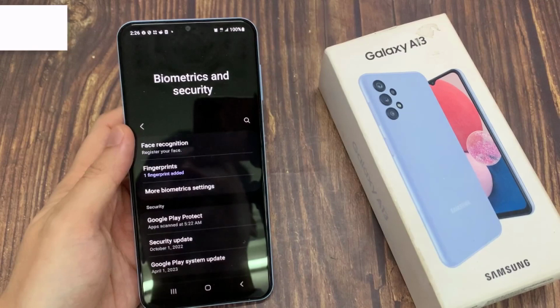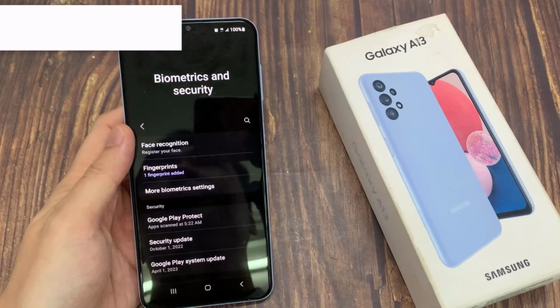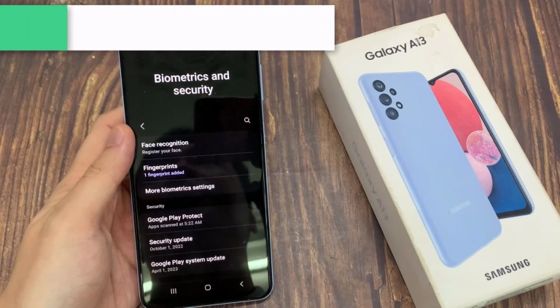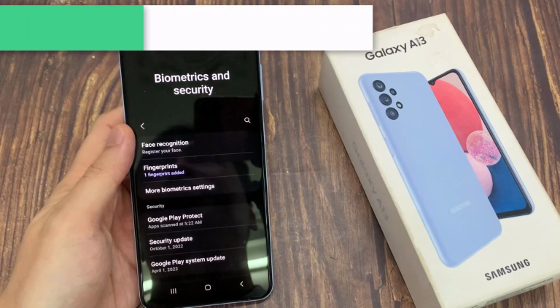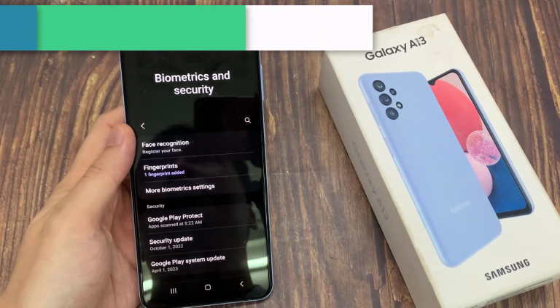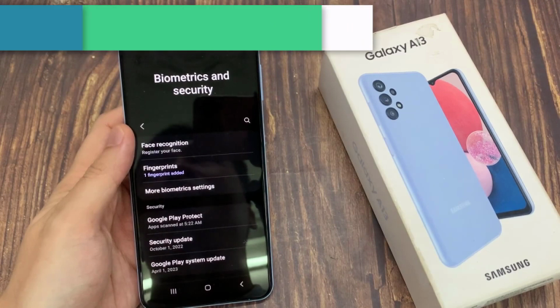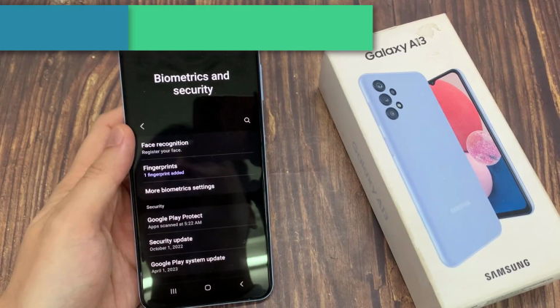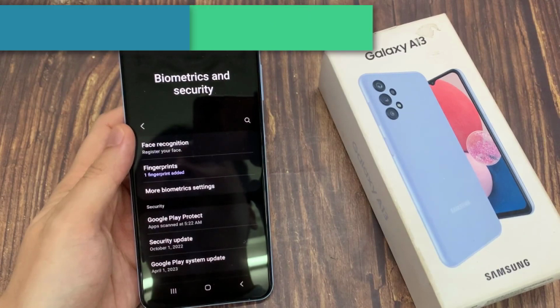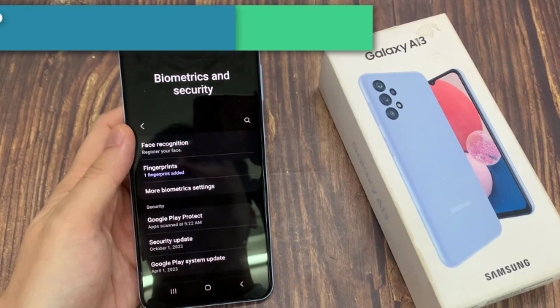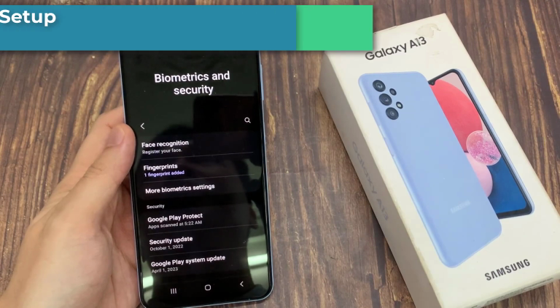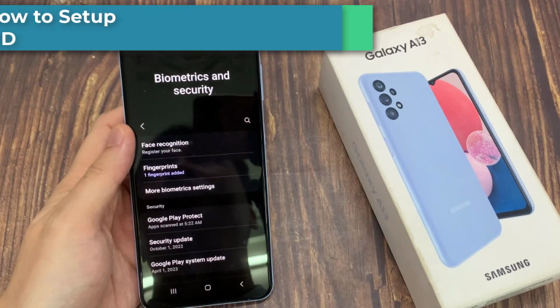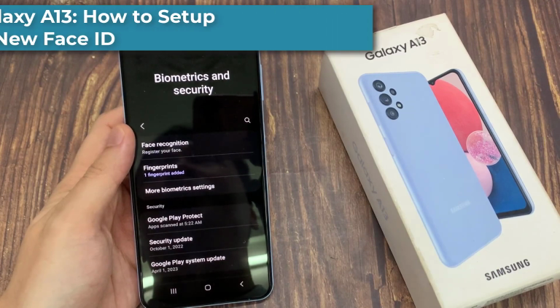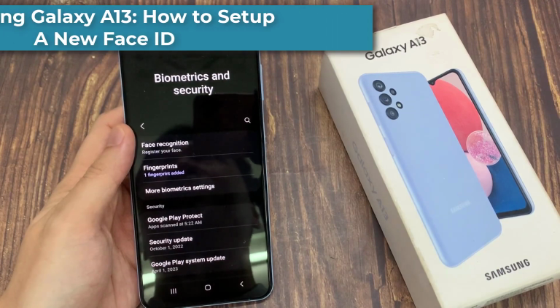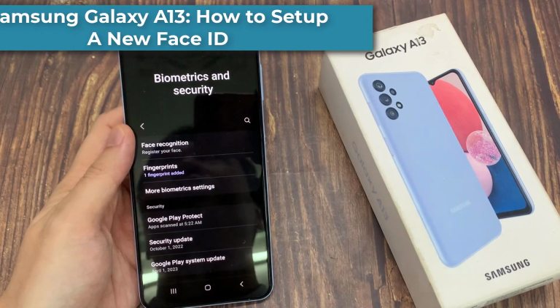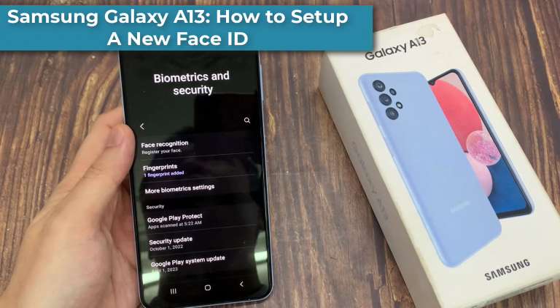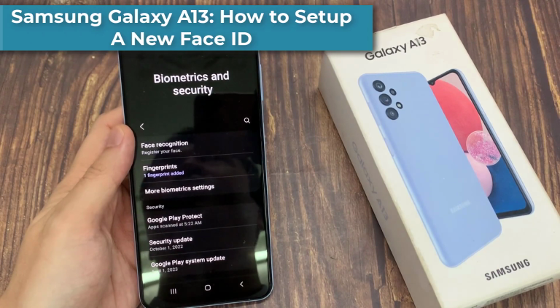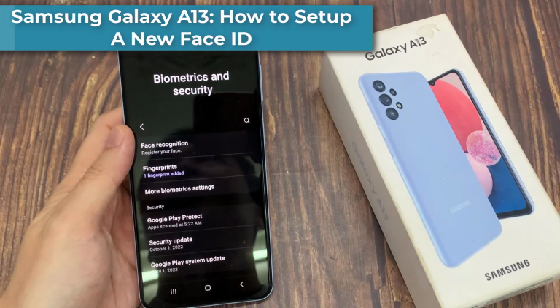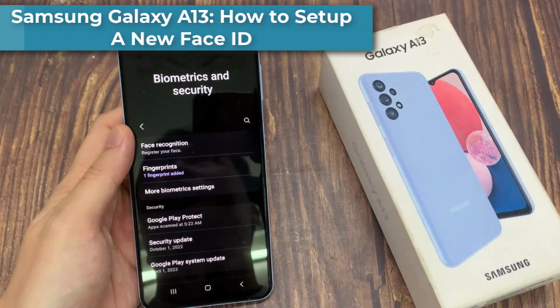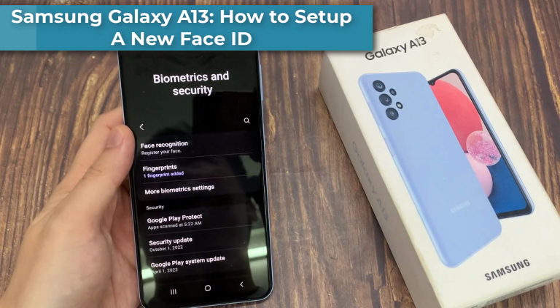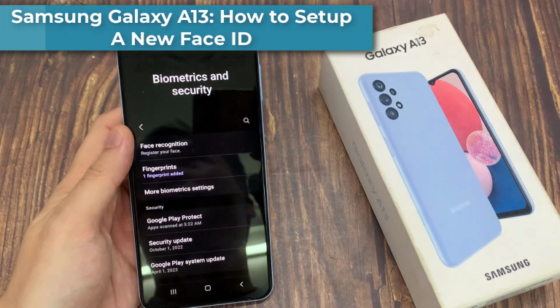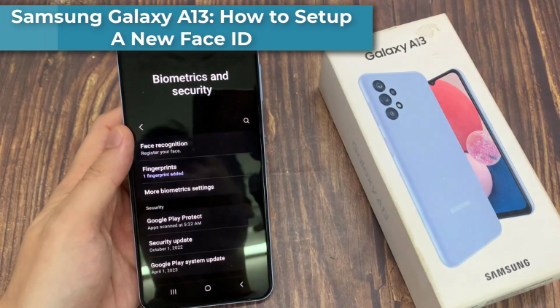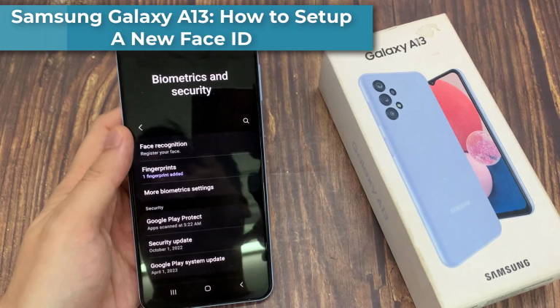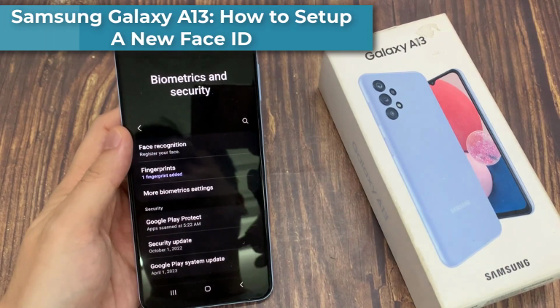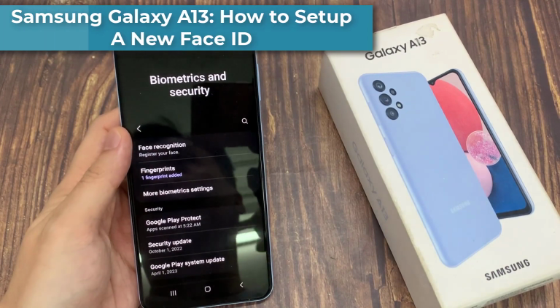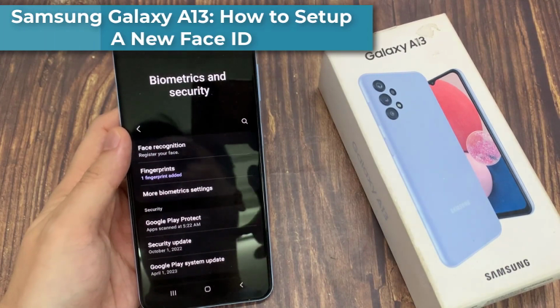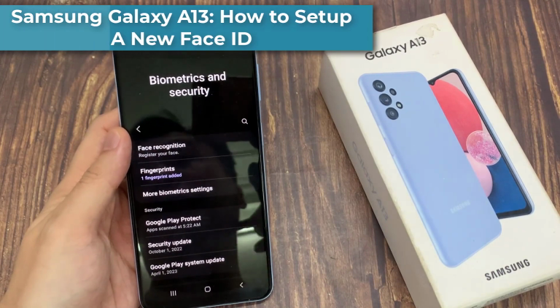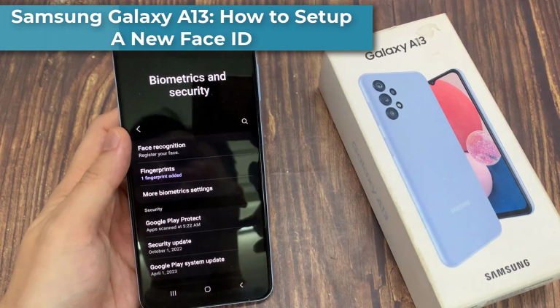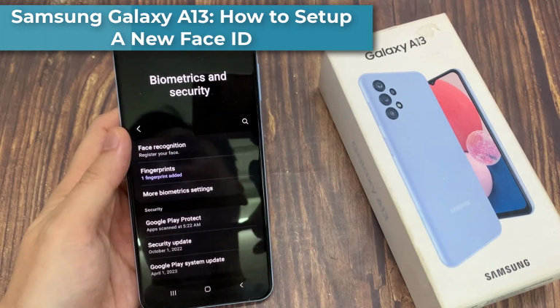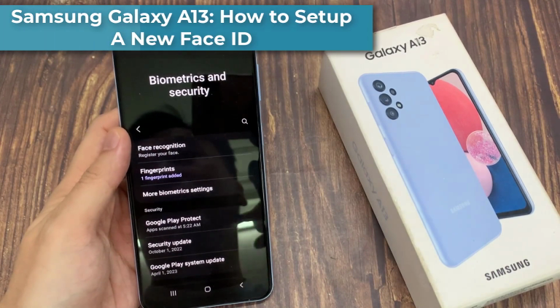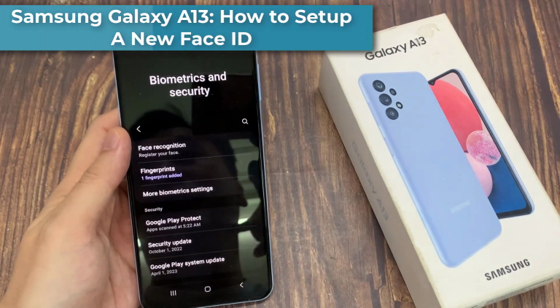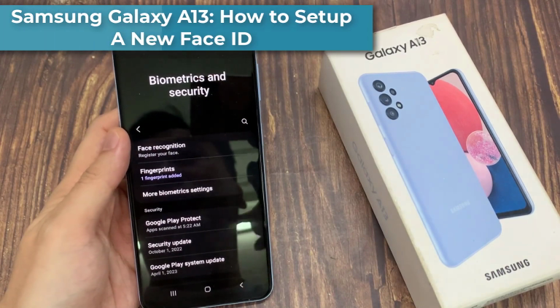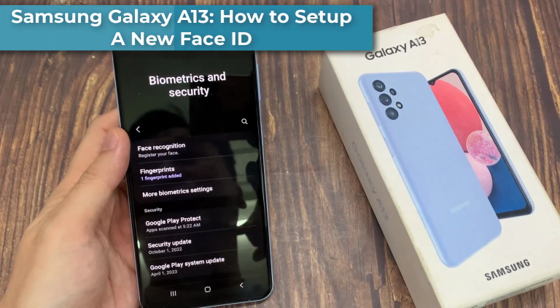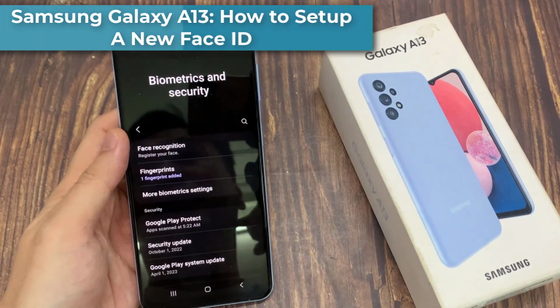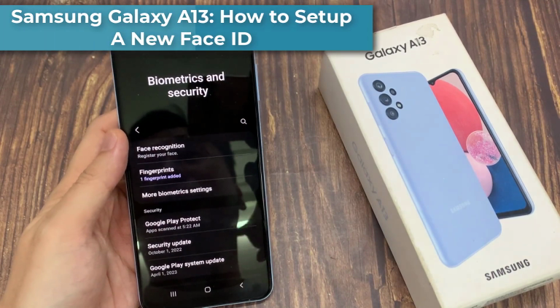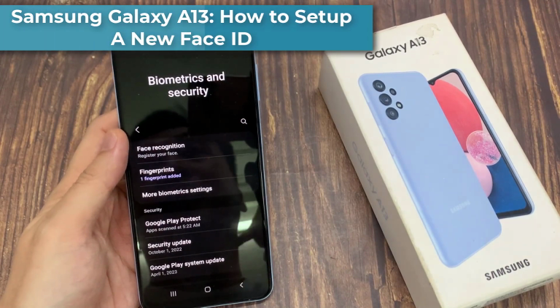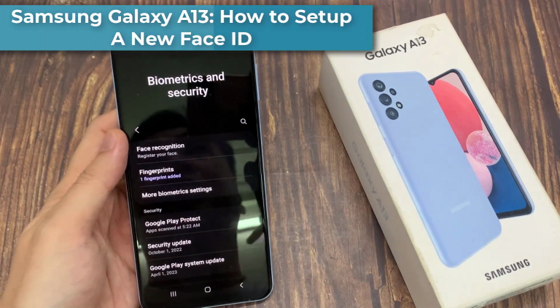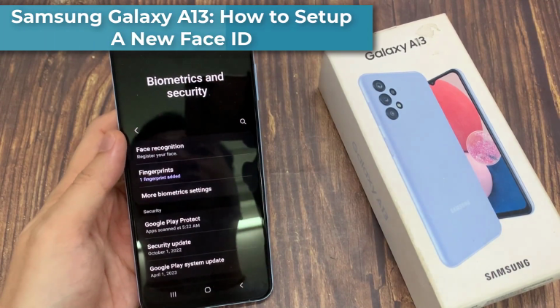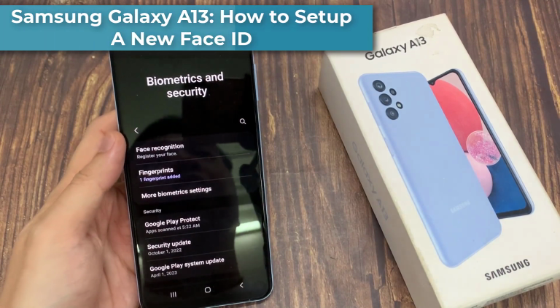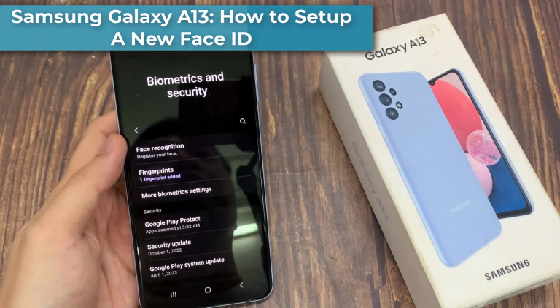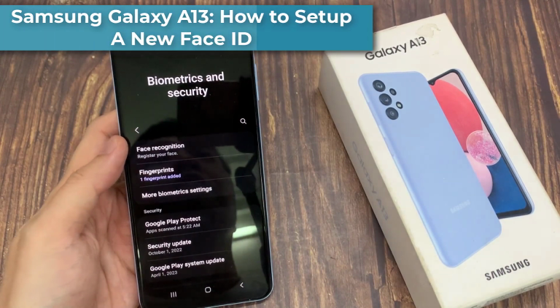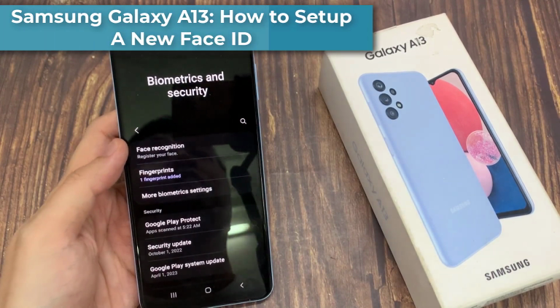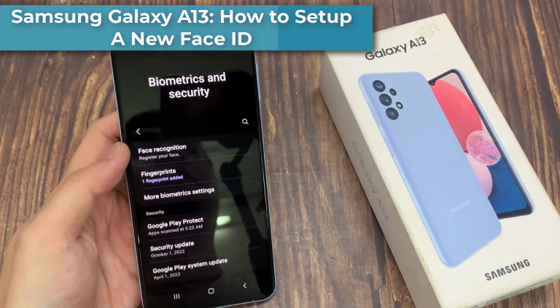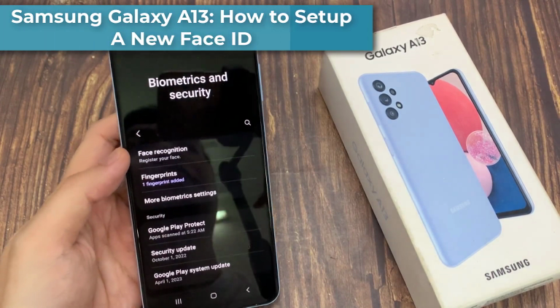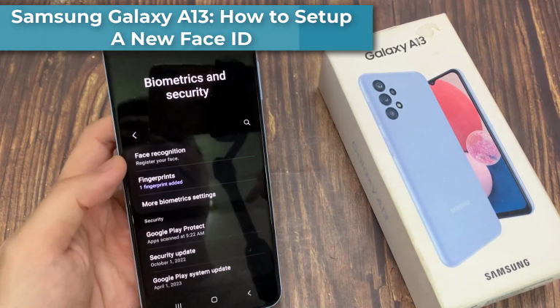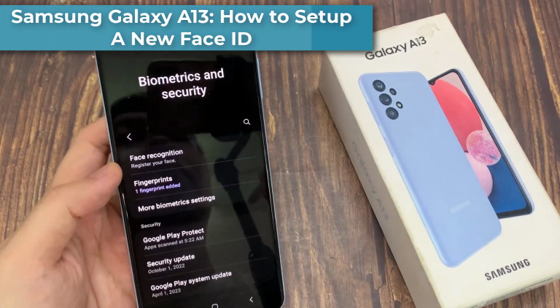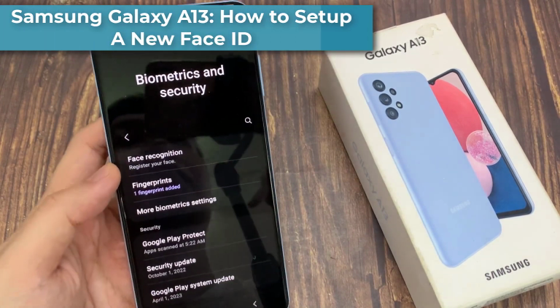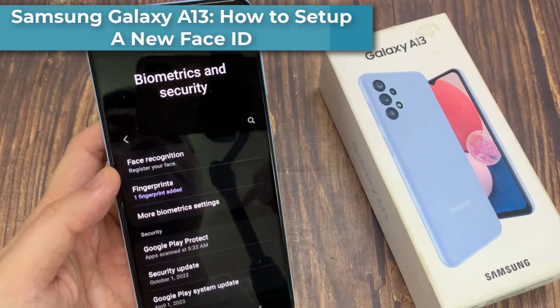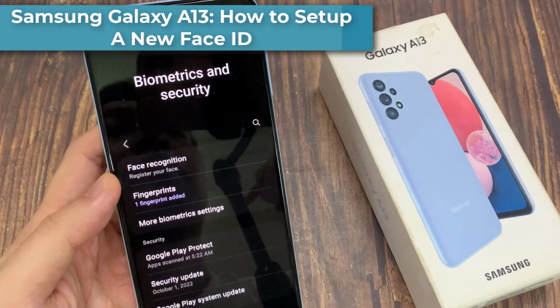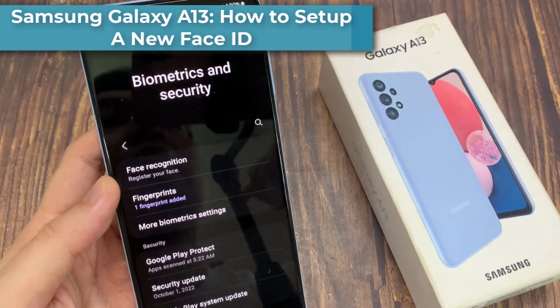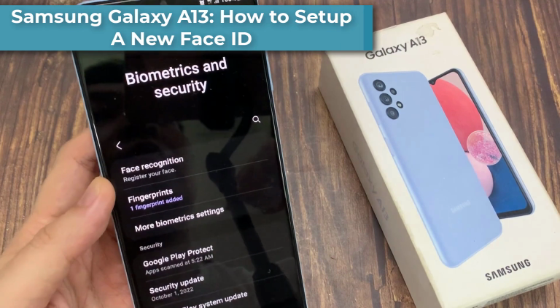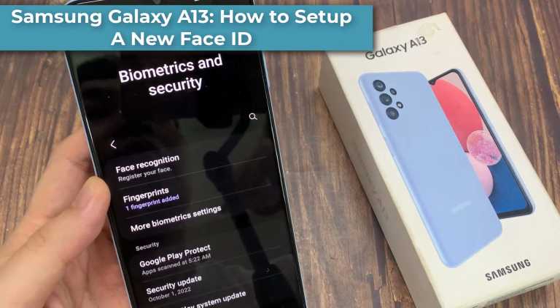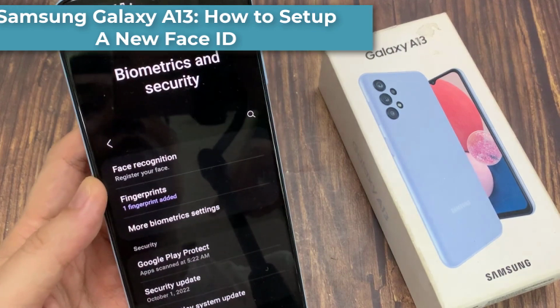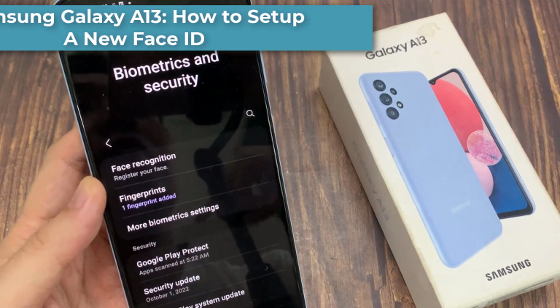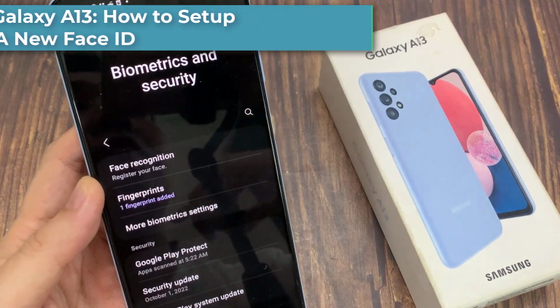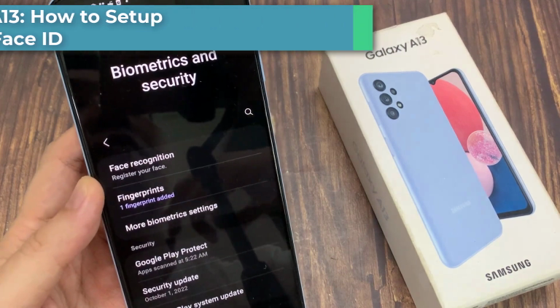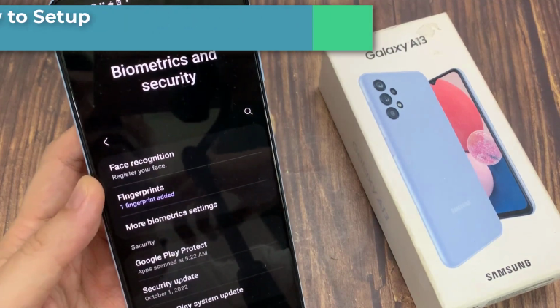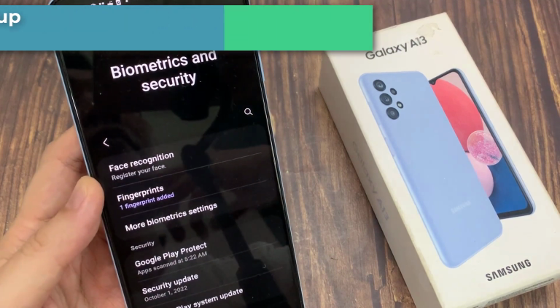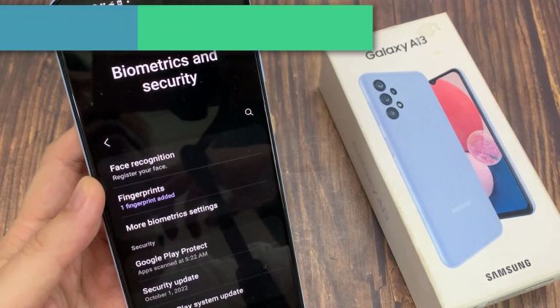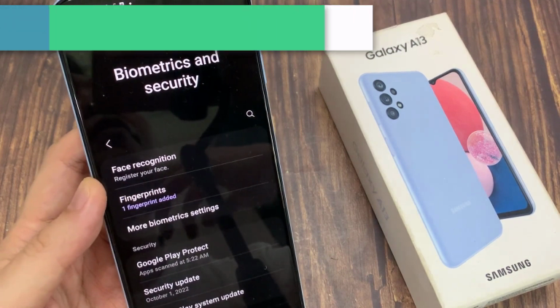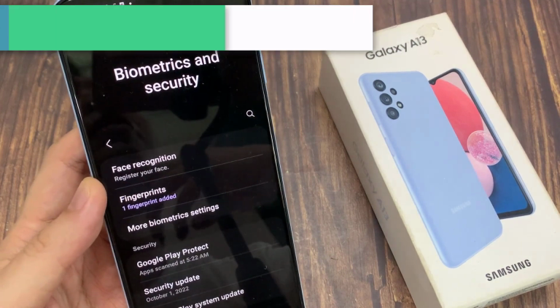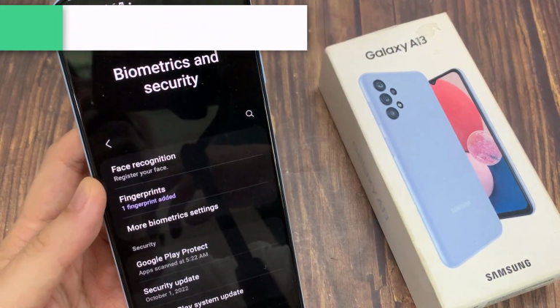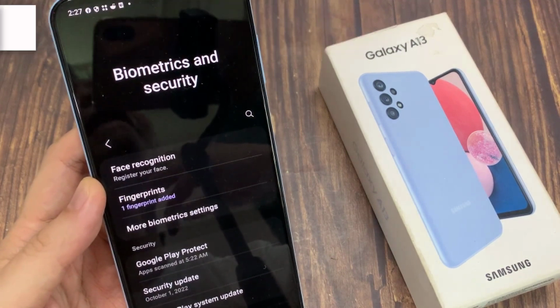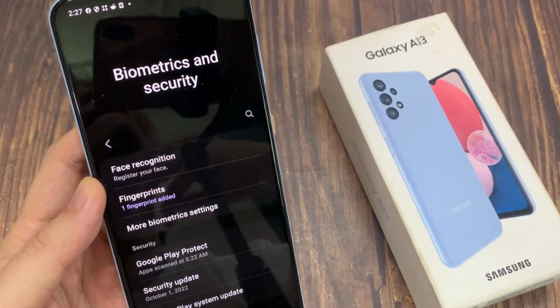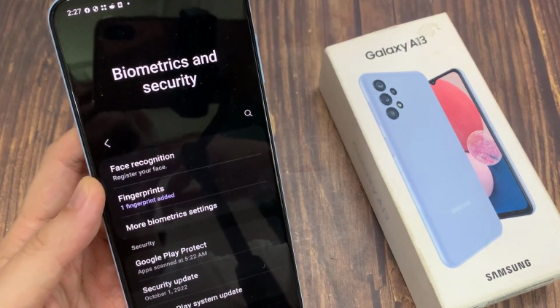Hi everyone. In this video, we're going to take a look at how you can set up a new face recognition on the Samsung Galaxy A13.